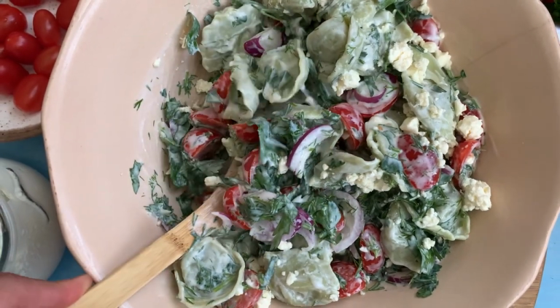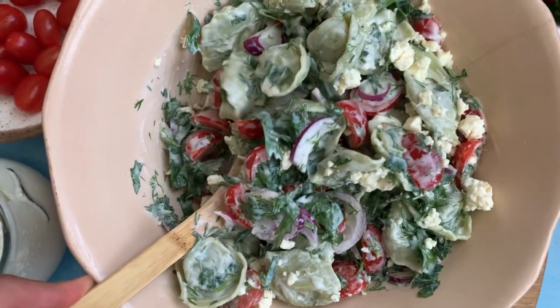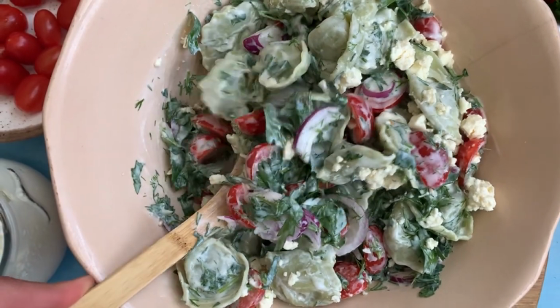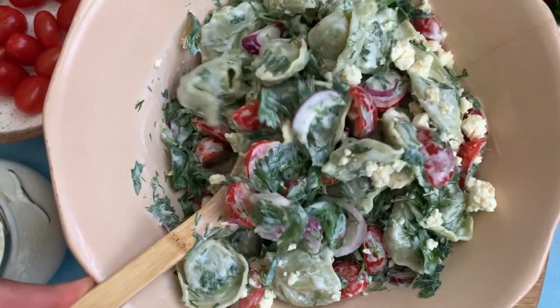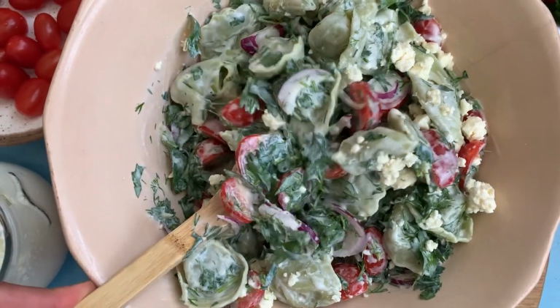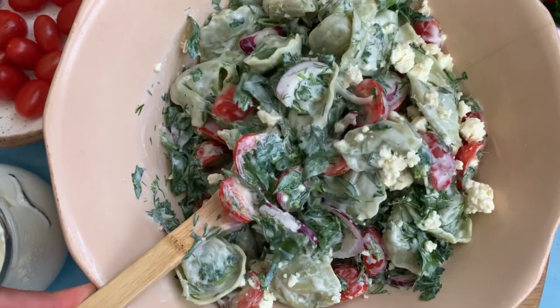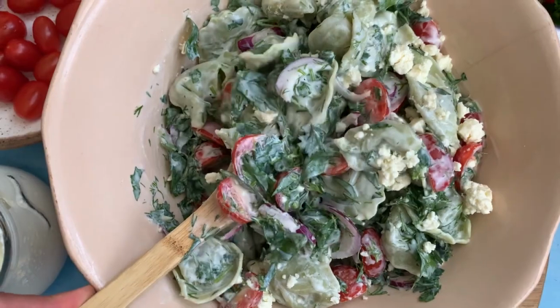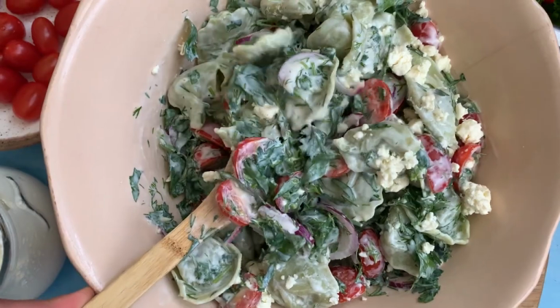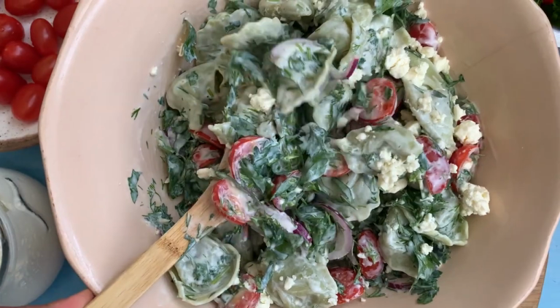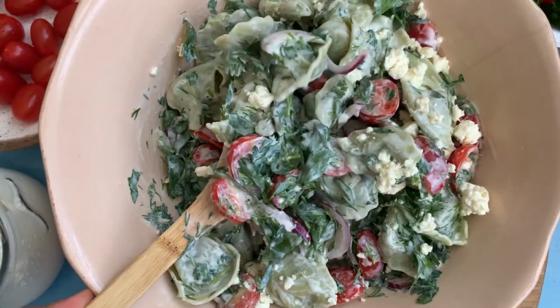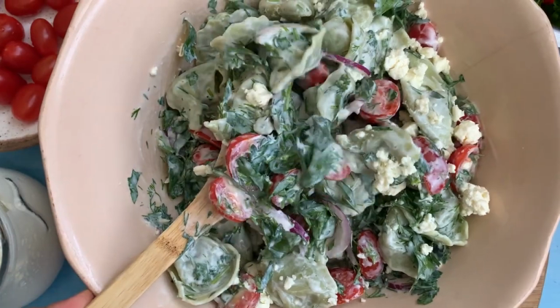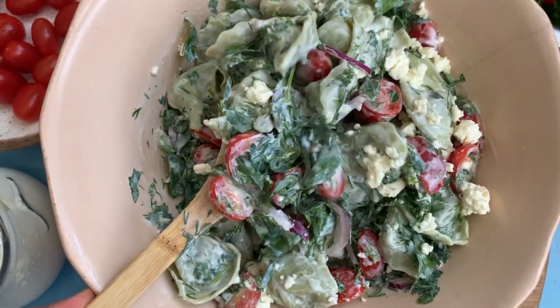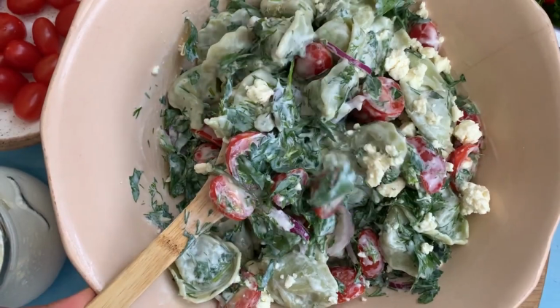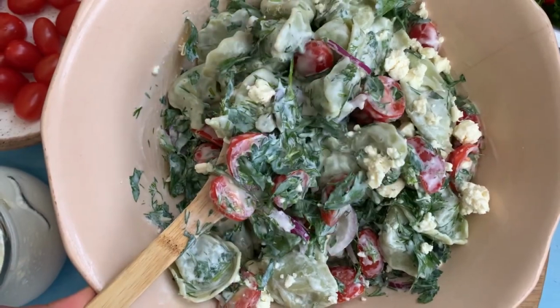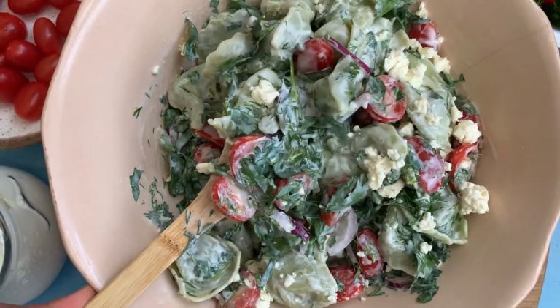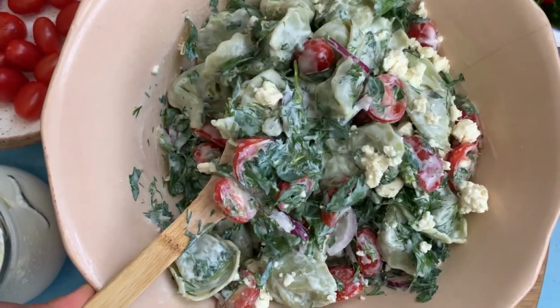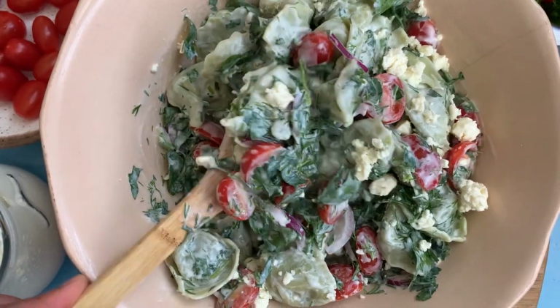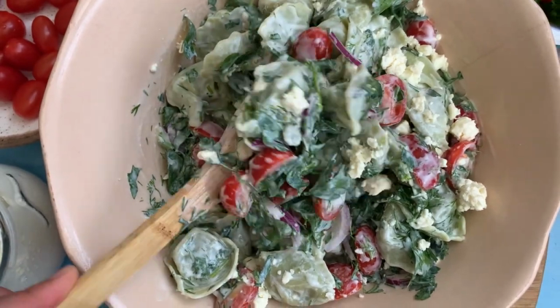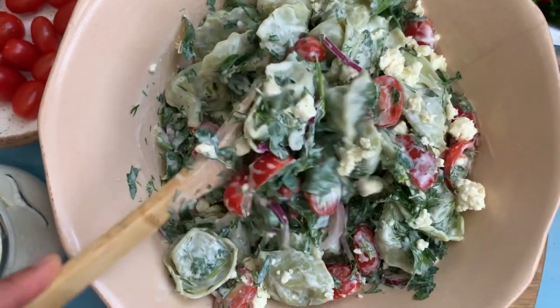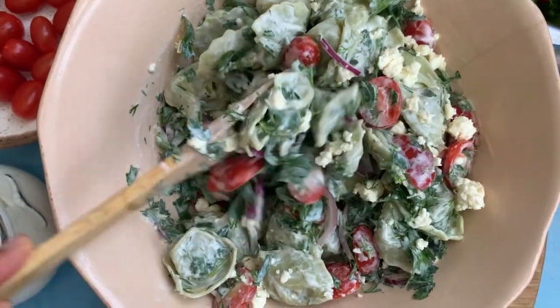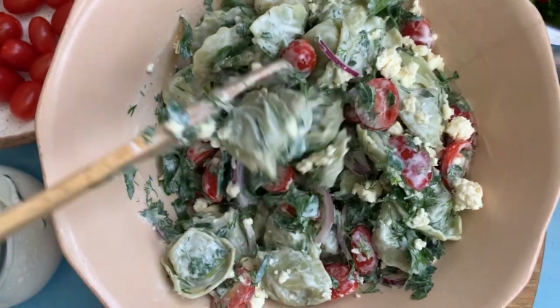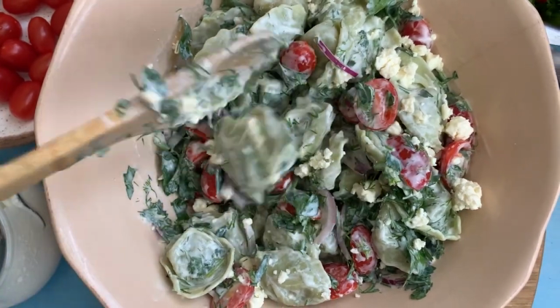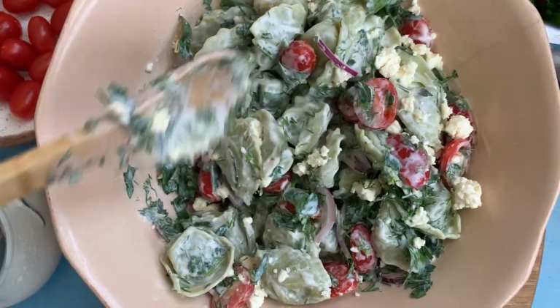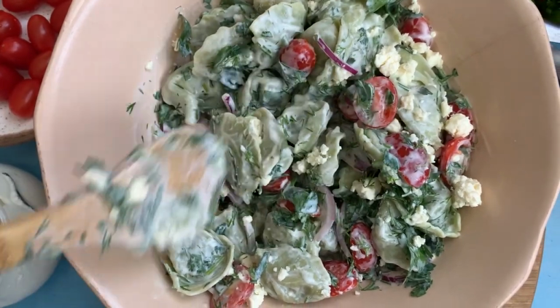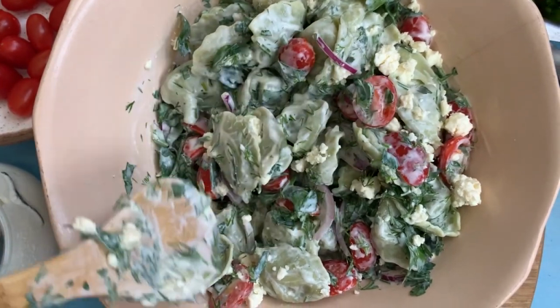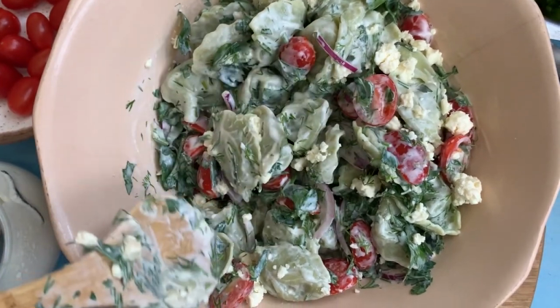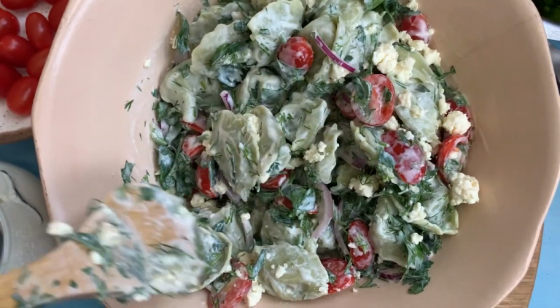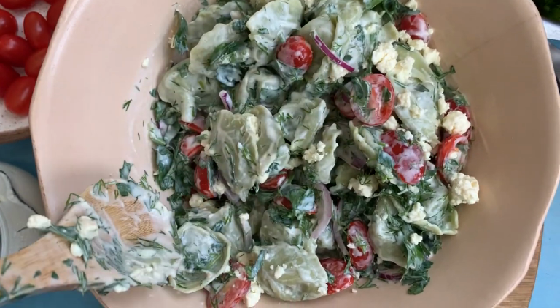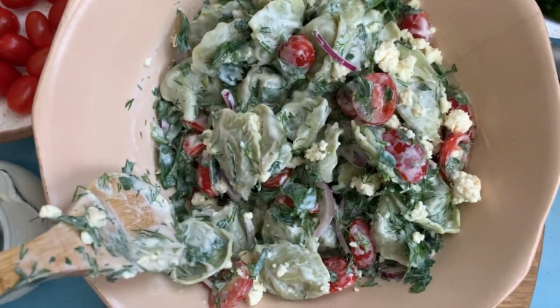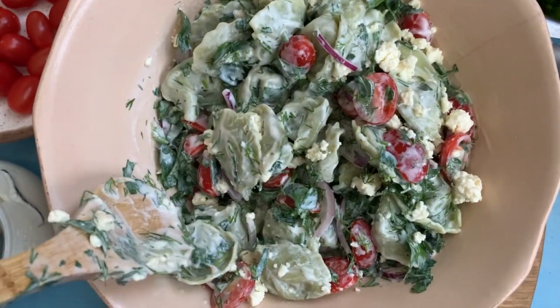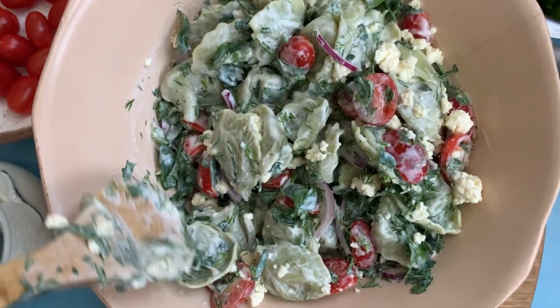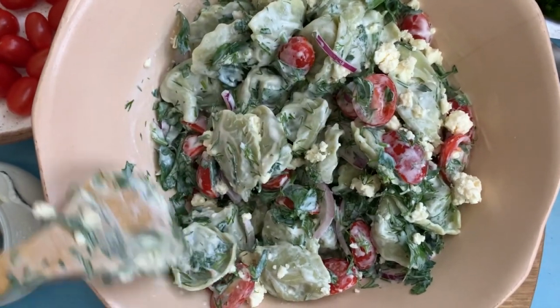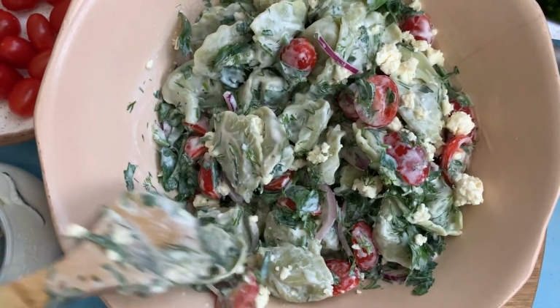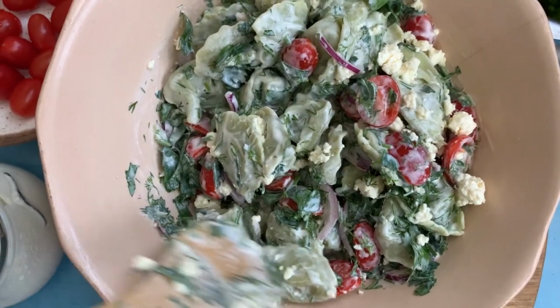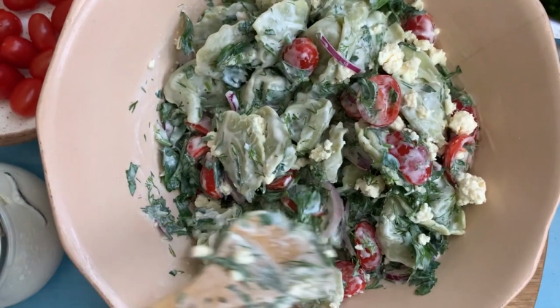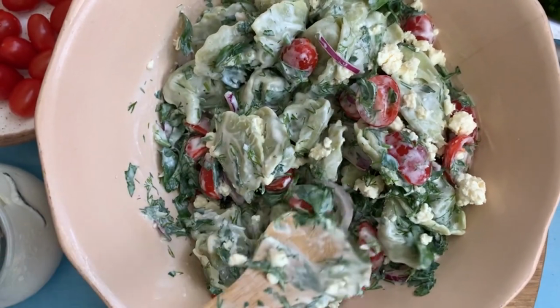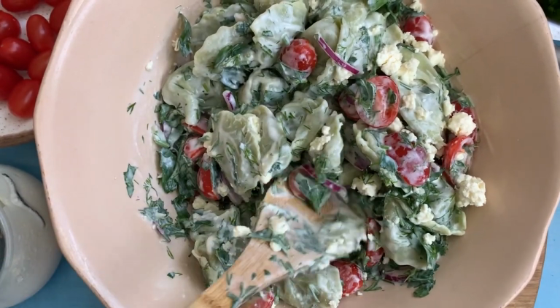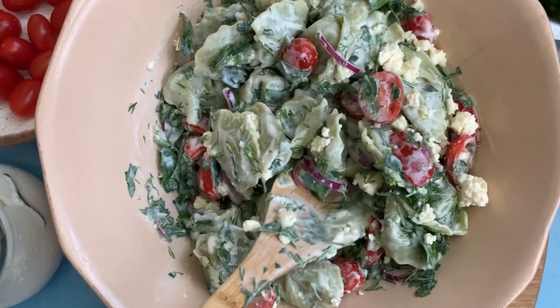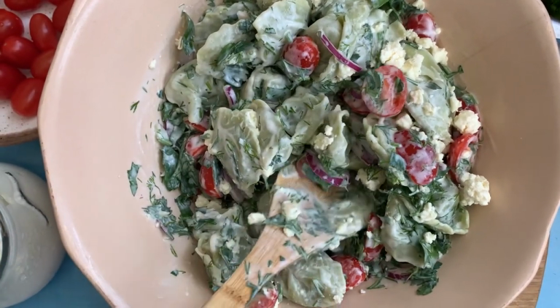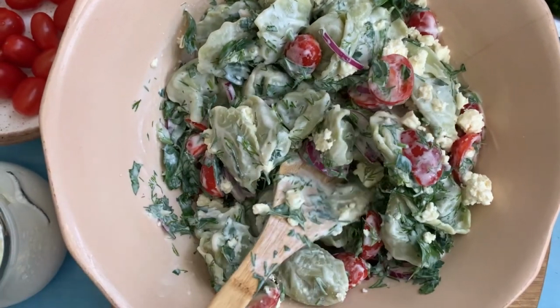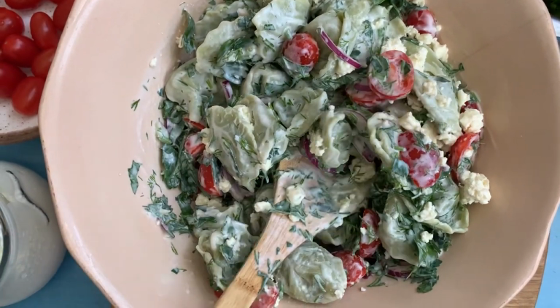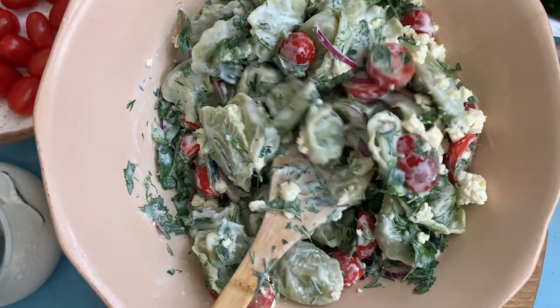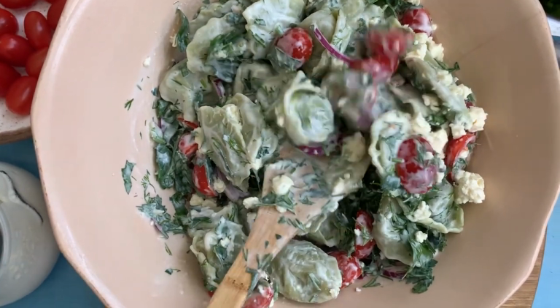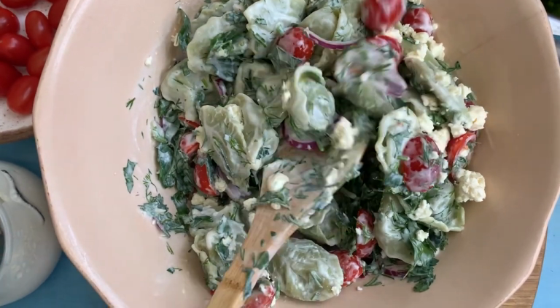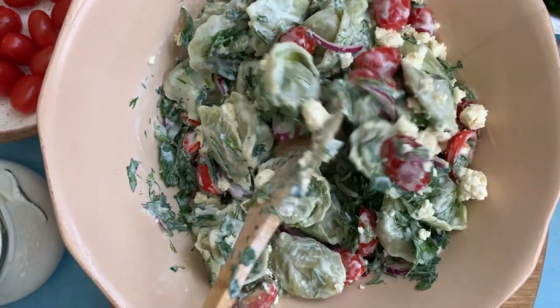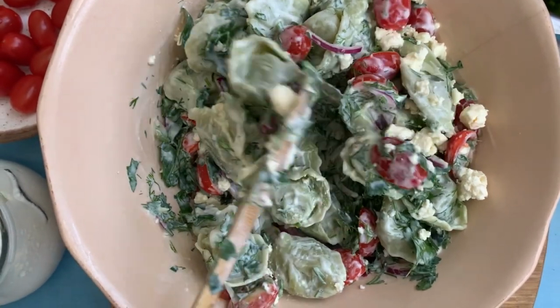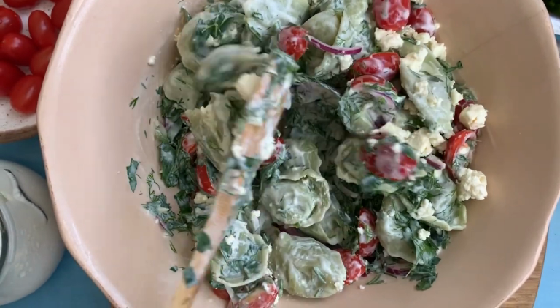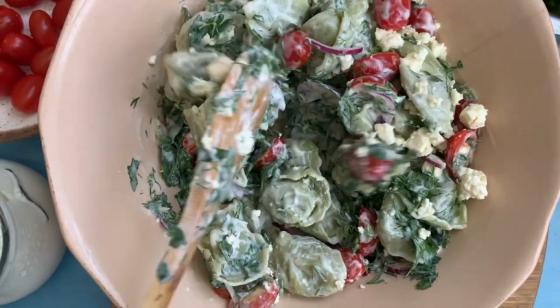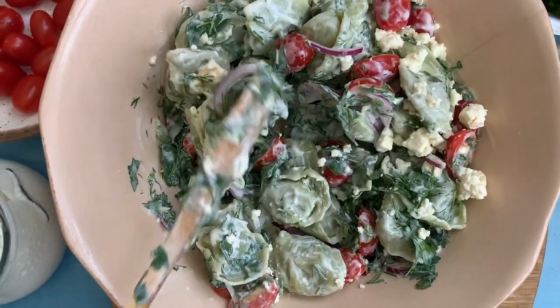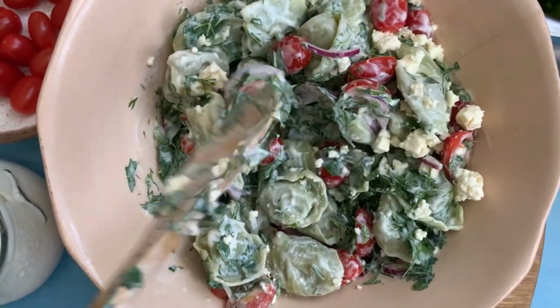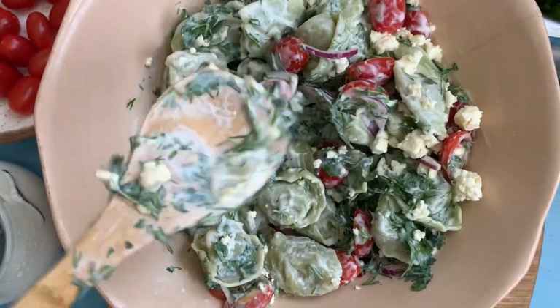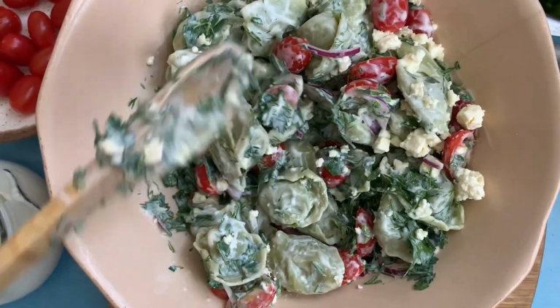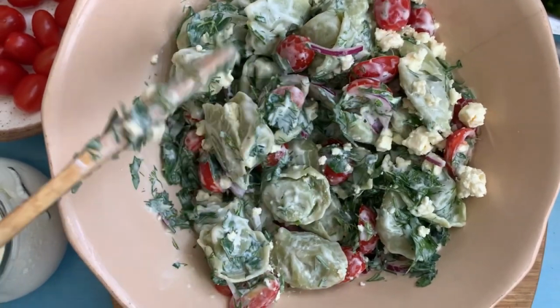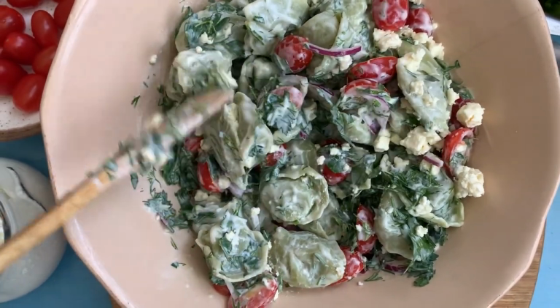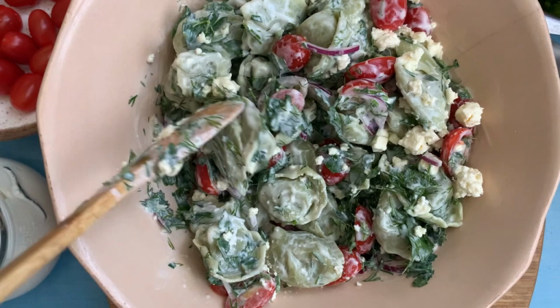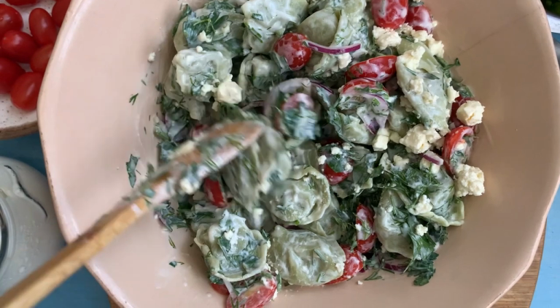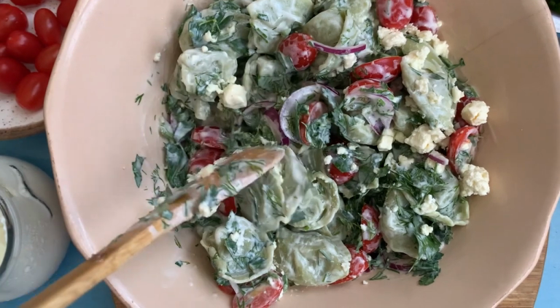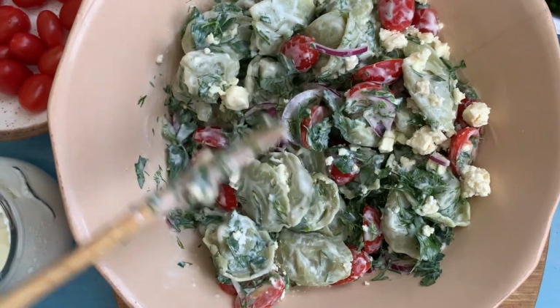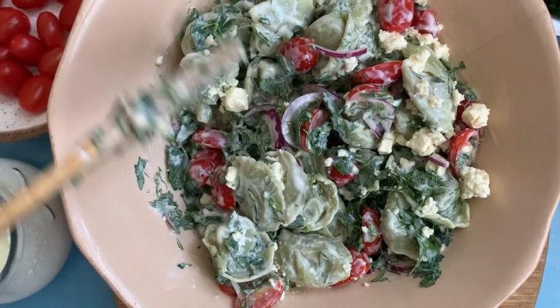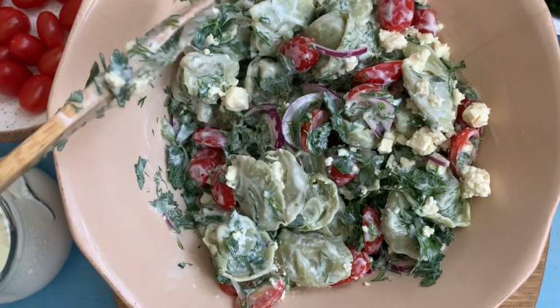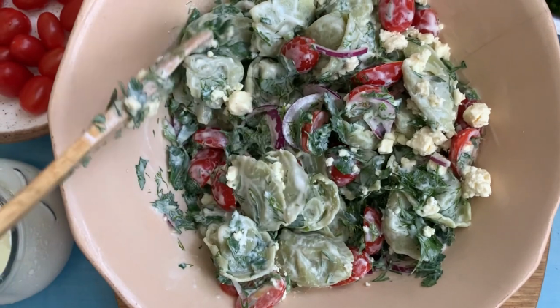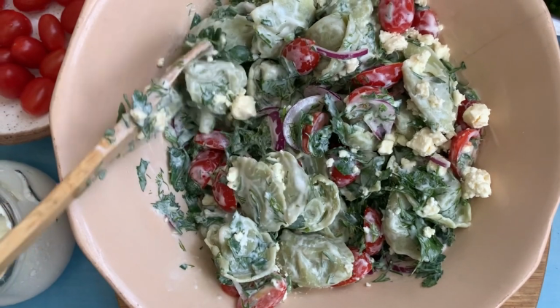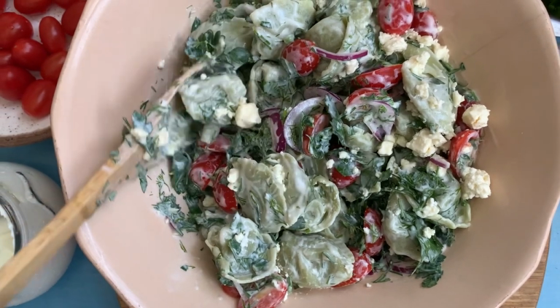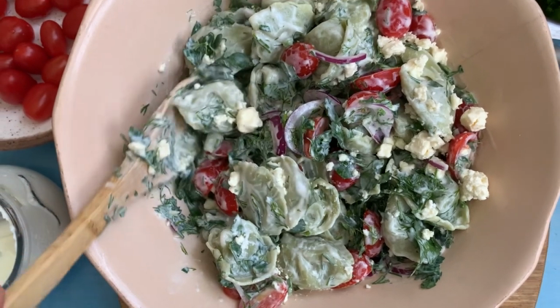But this one's got tons of fresh herbs, nice cherry tomatoes, and that Greek yogurt and lemon. It's so nice.